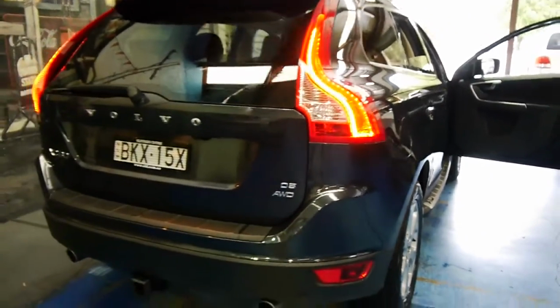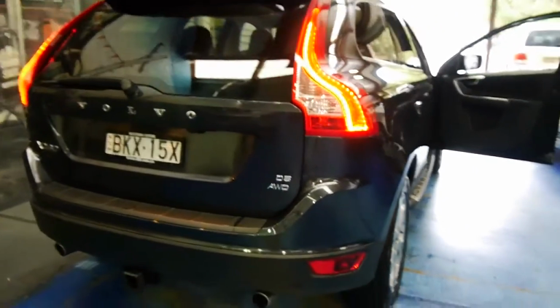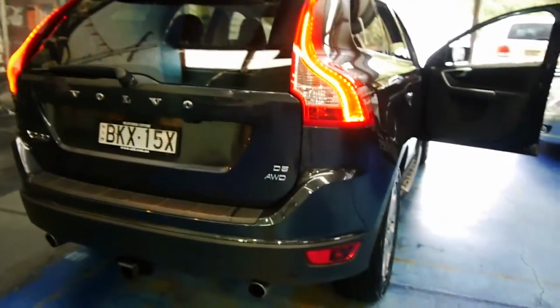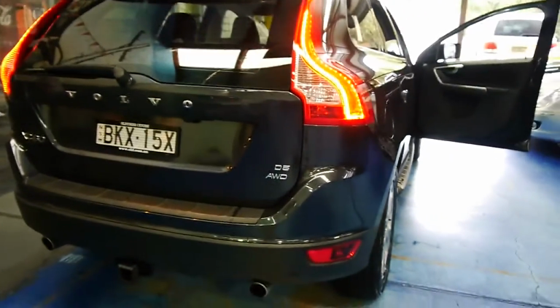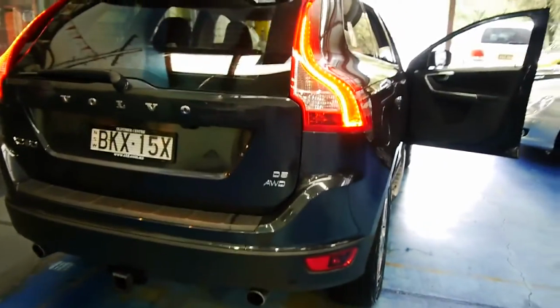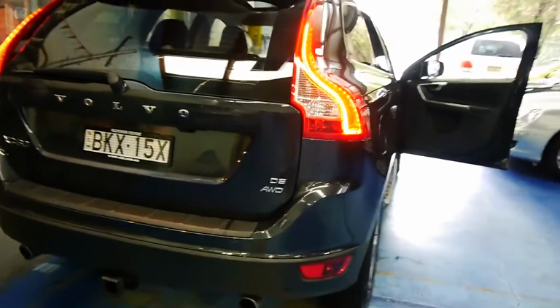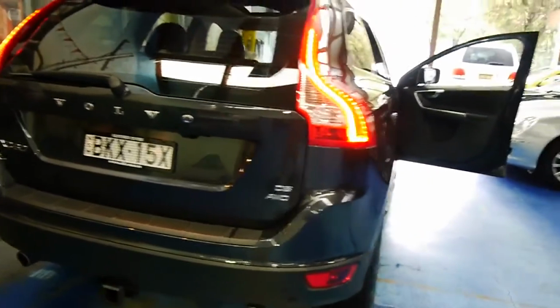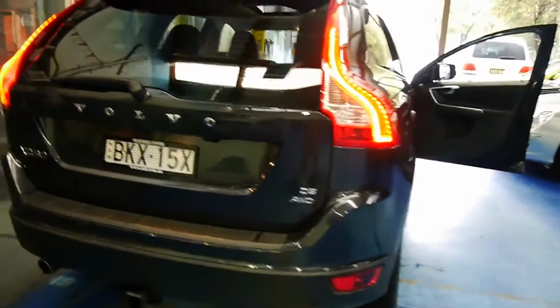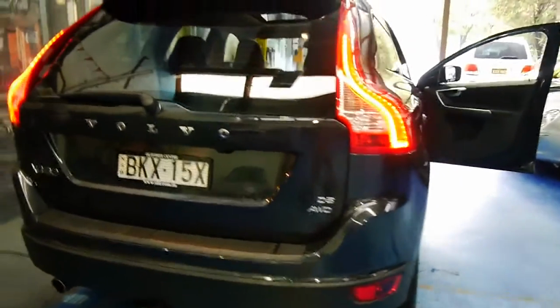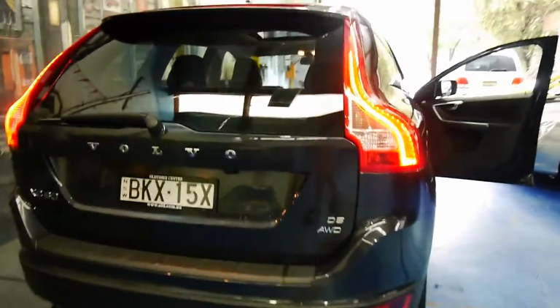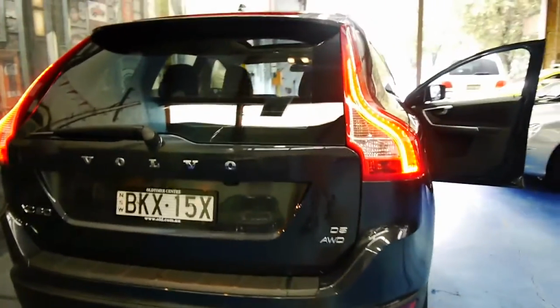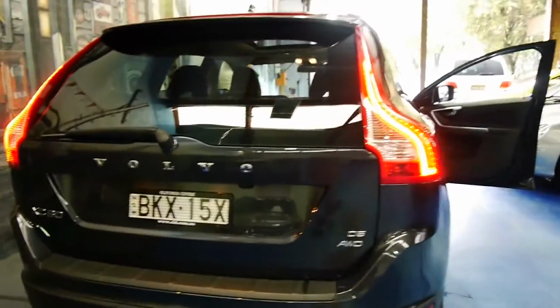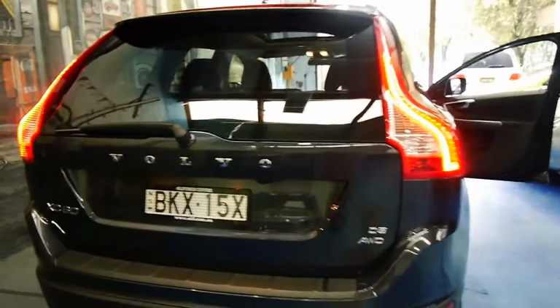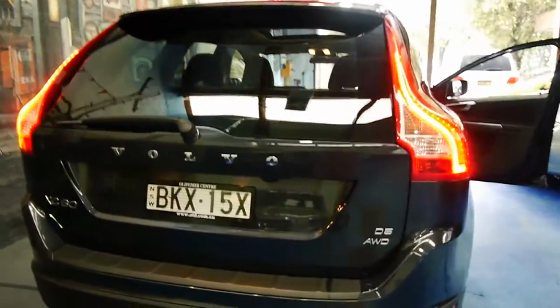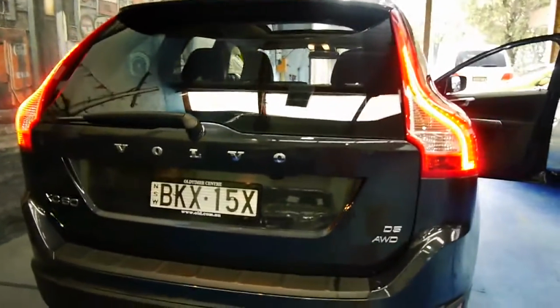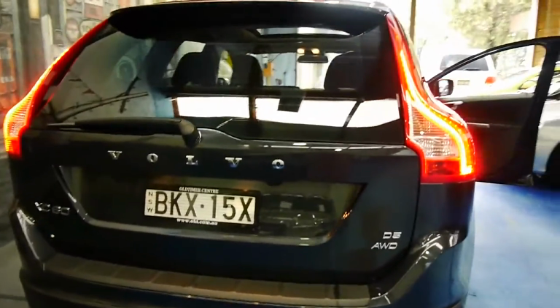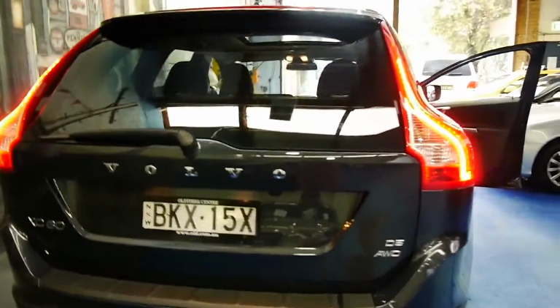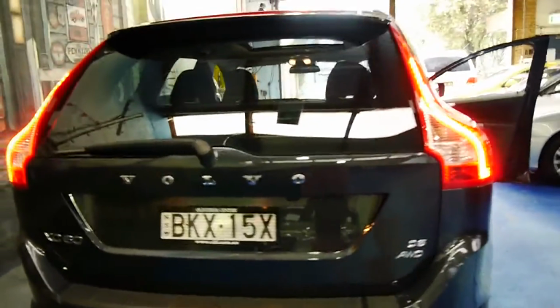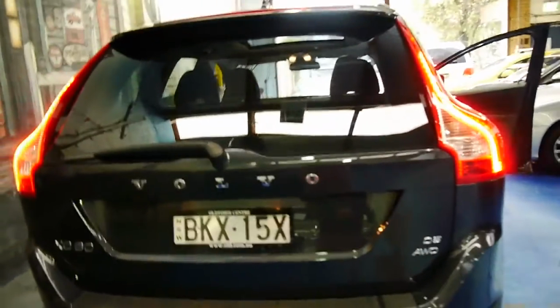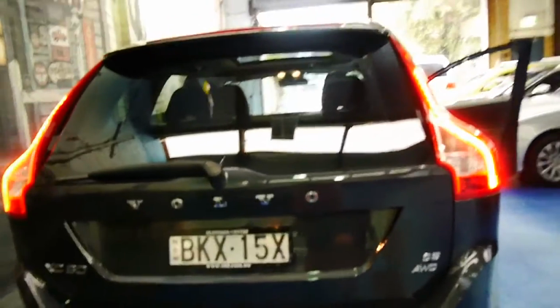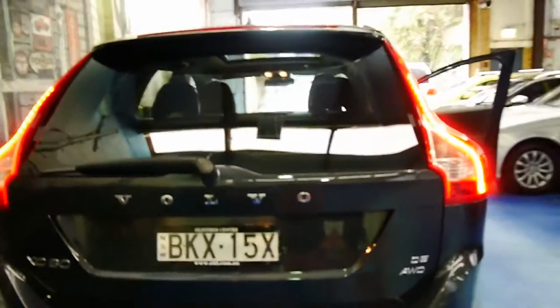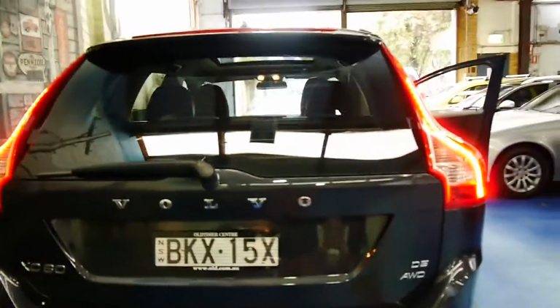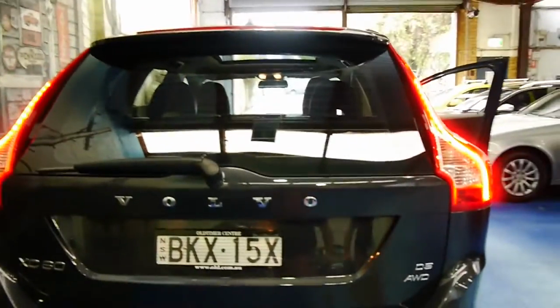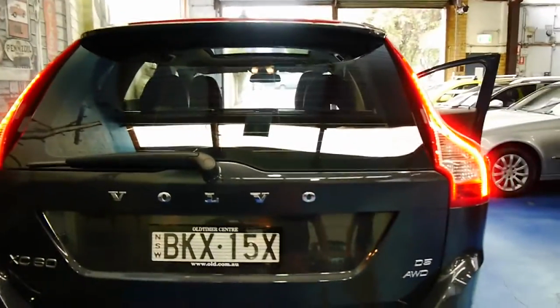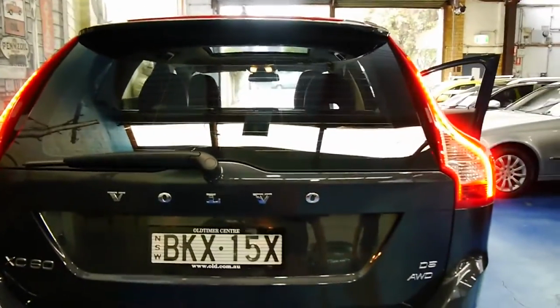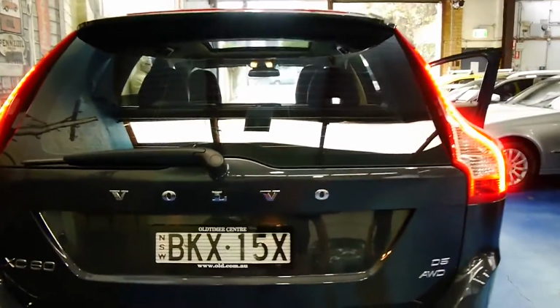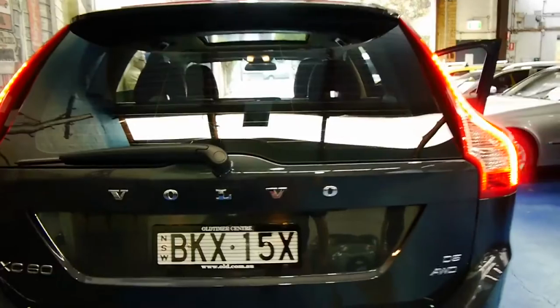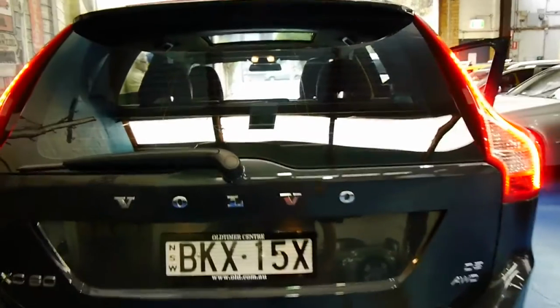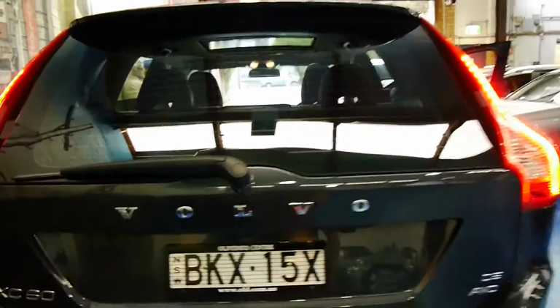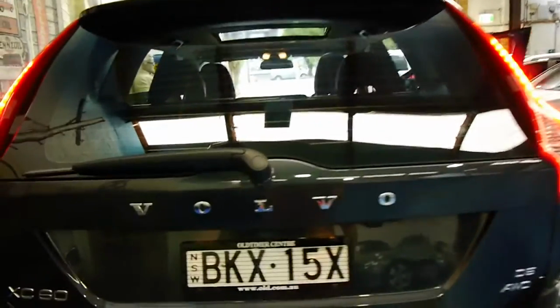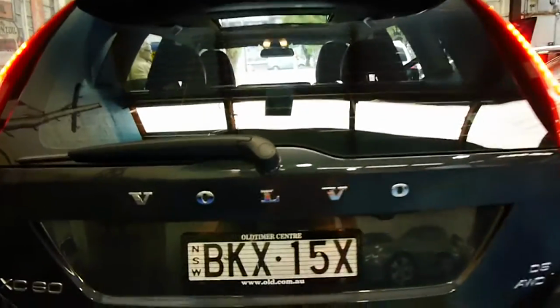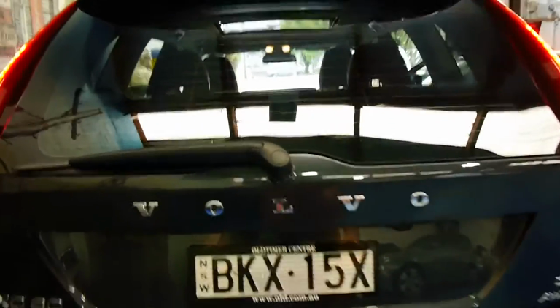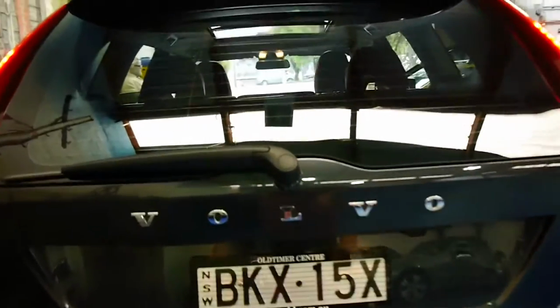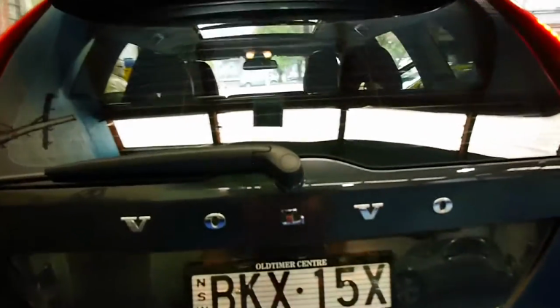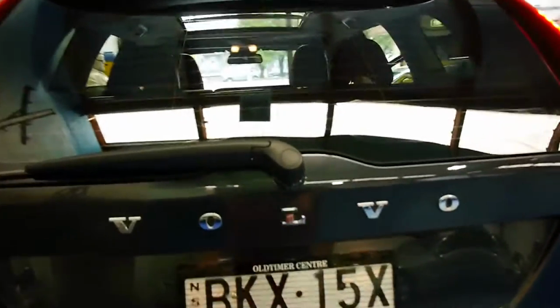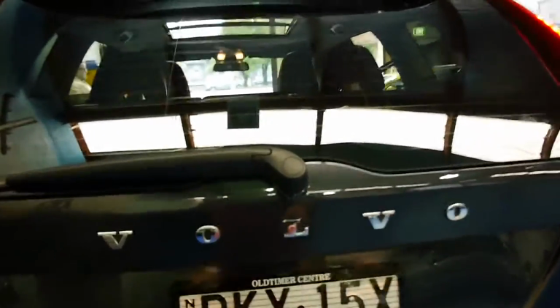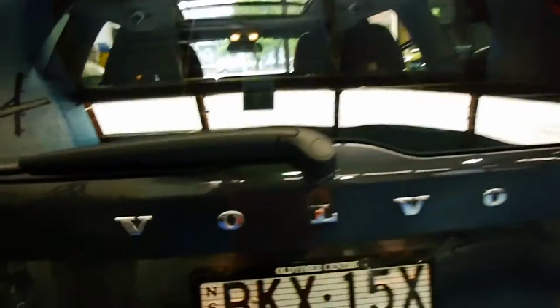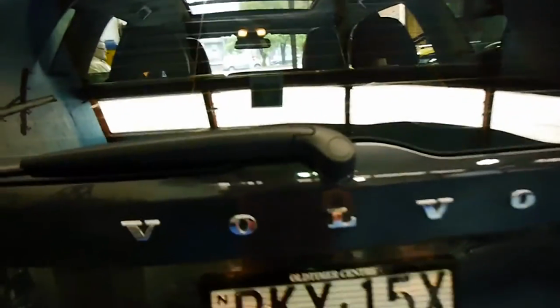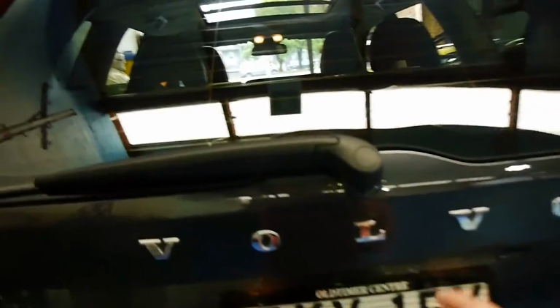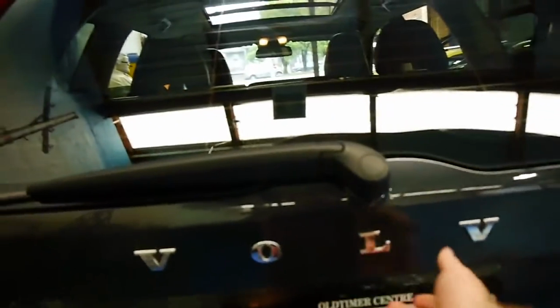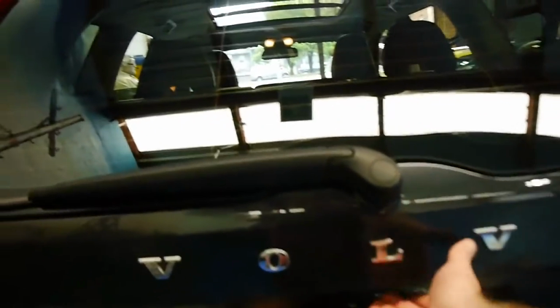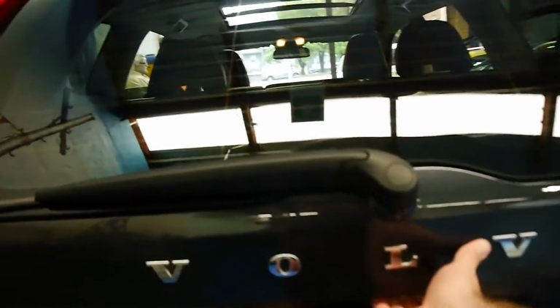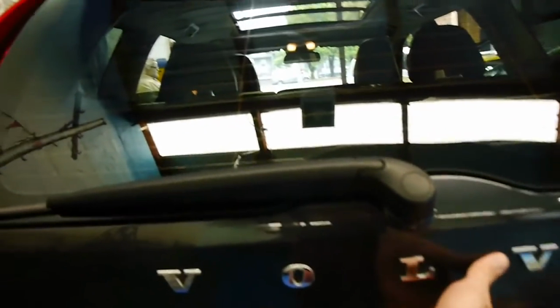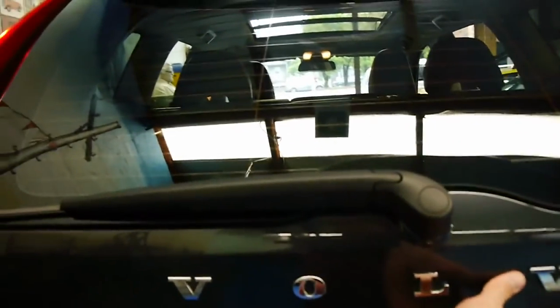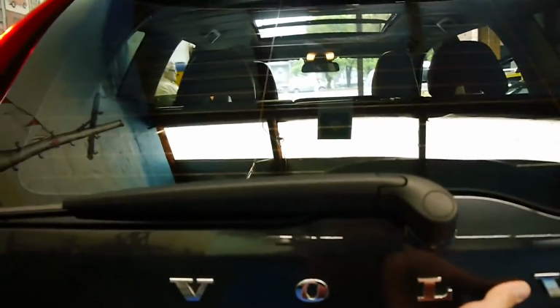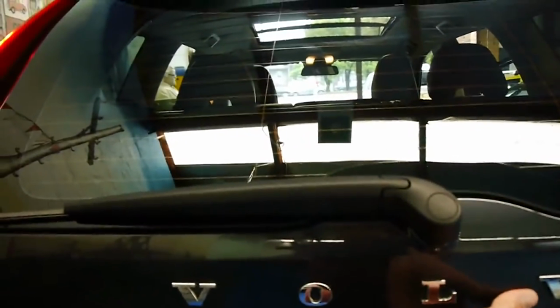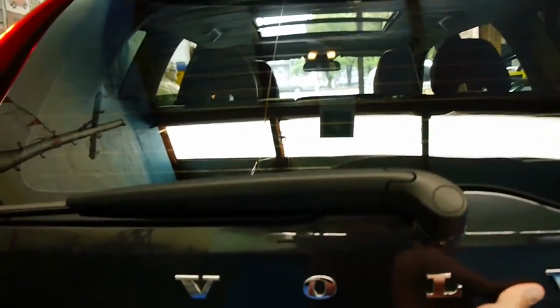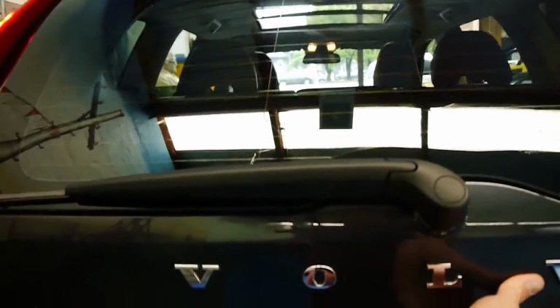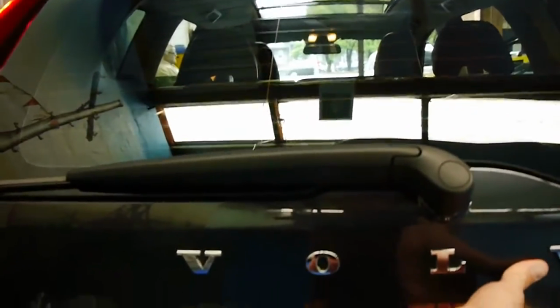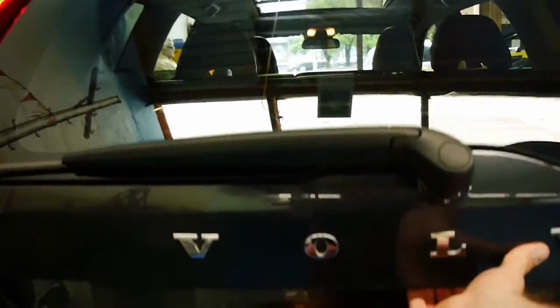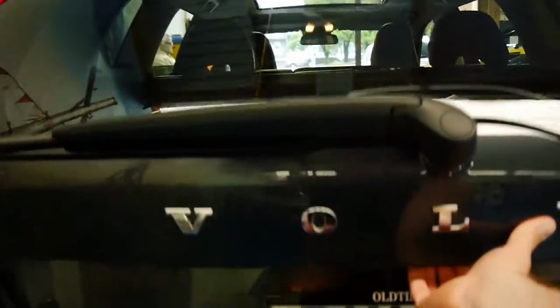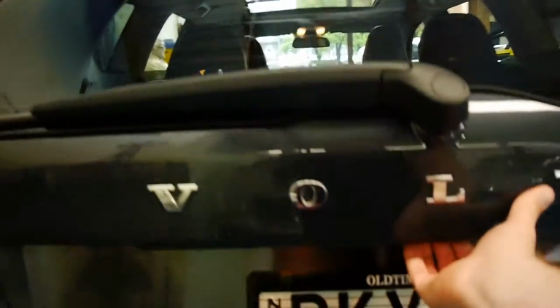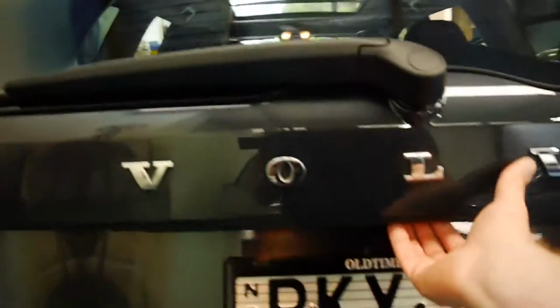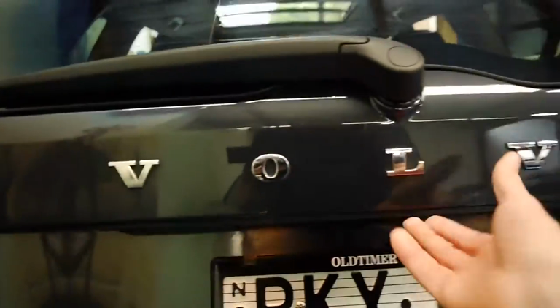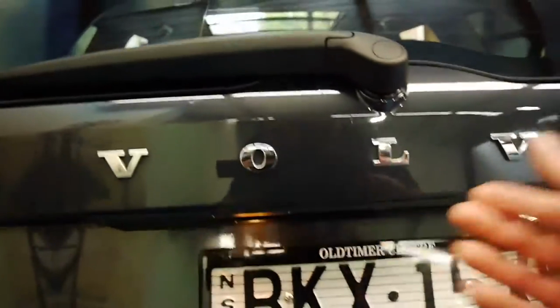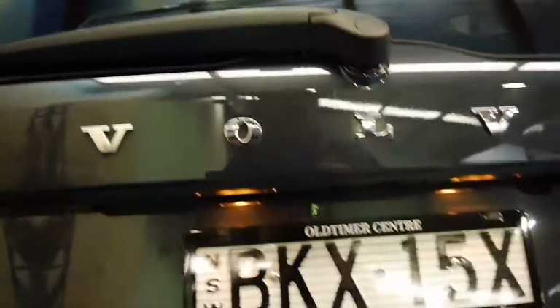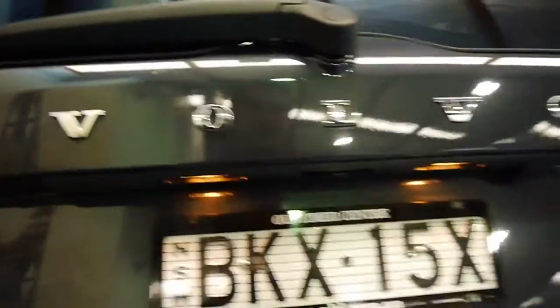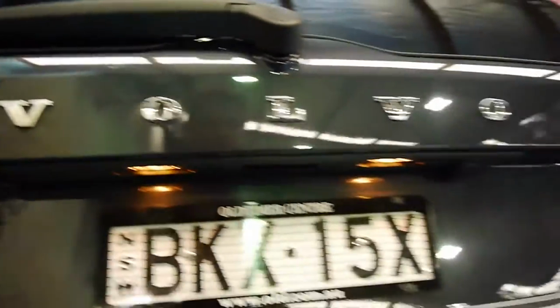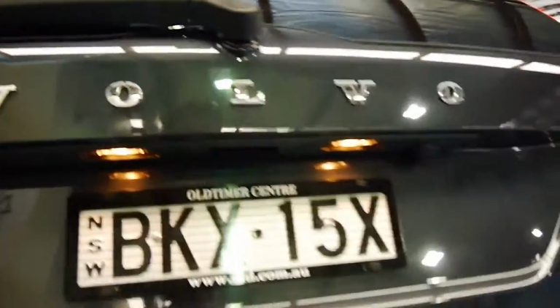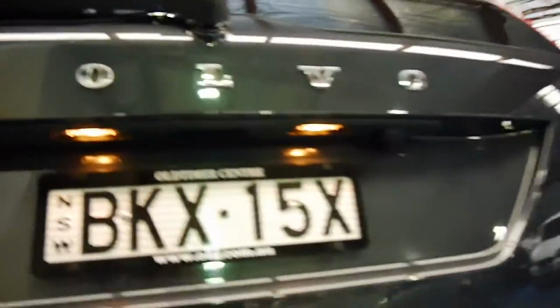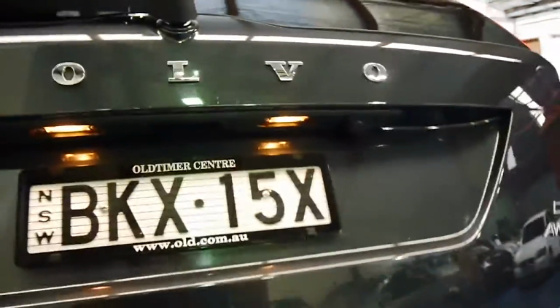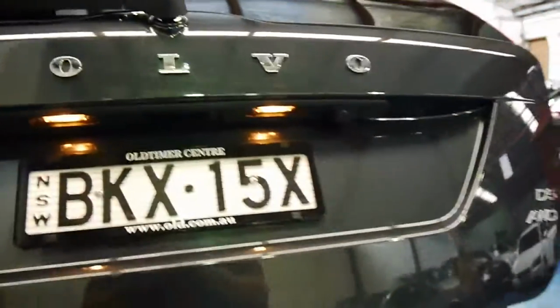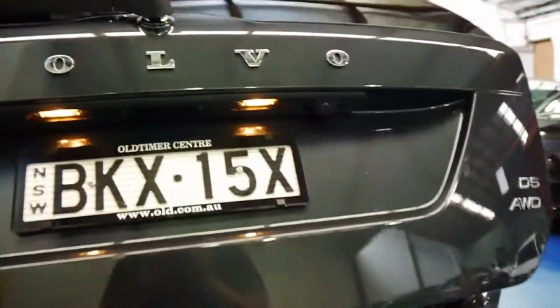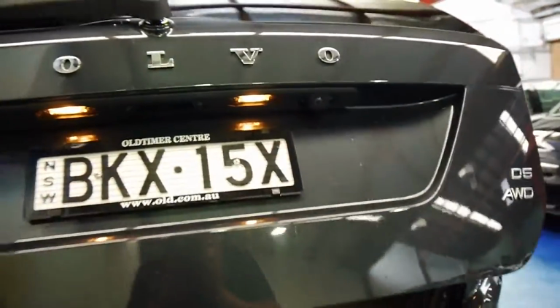The D5 is economical, reliable and has plenty of power. It's also got an electric tailgate.